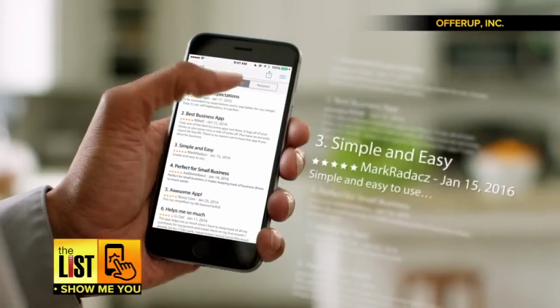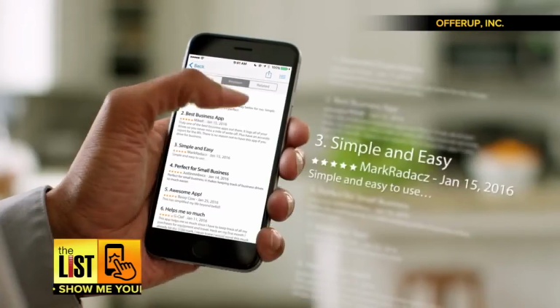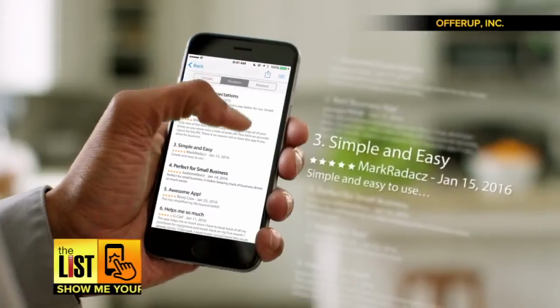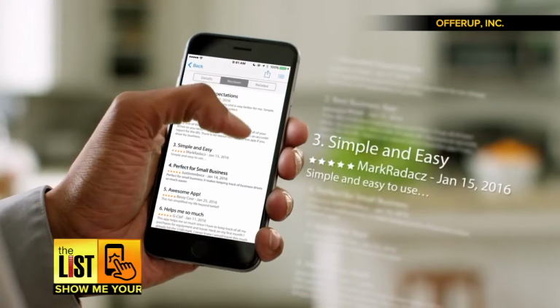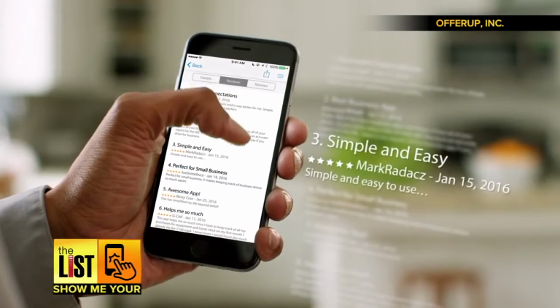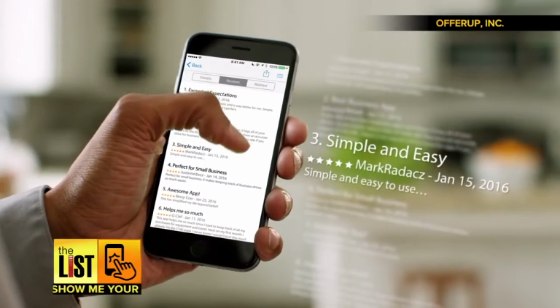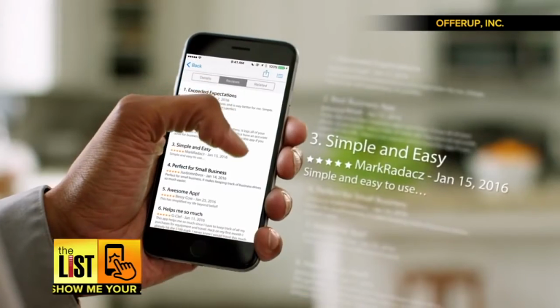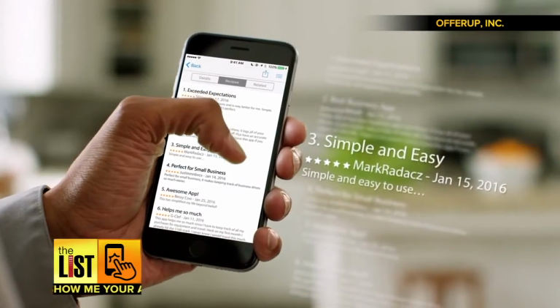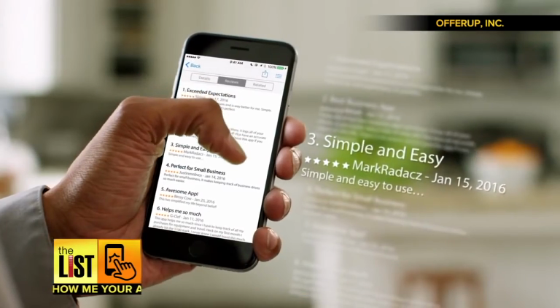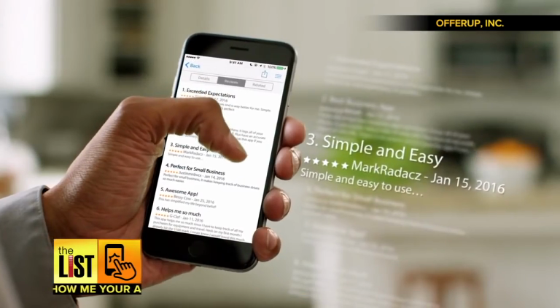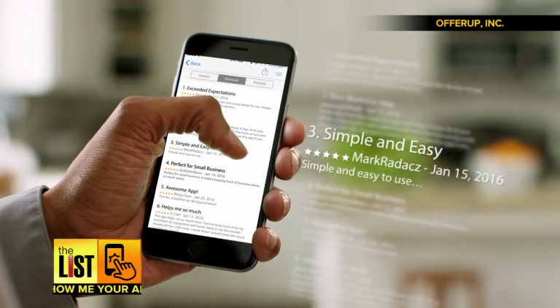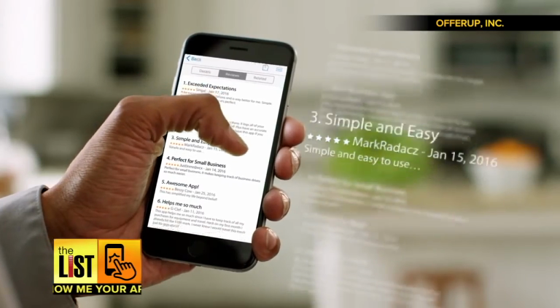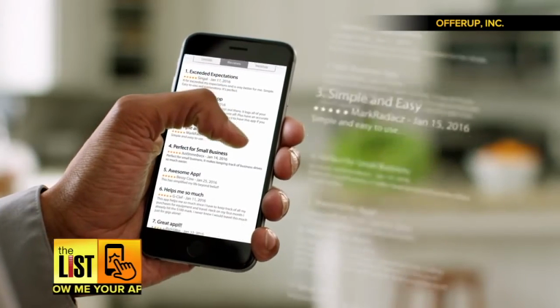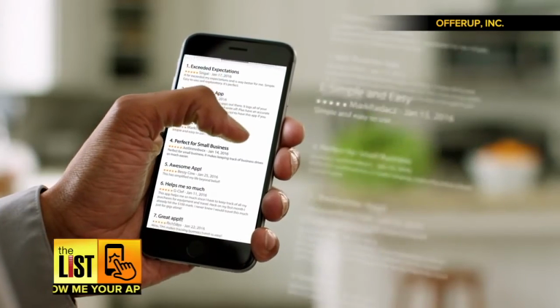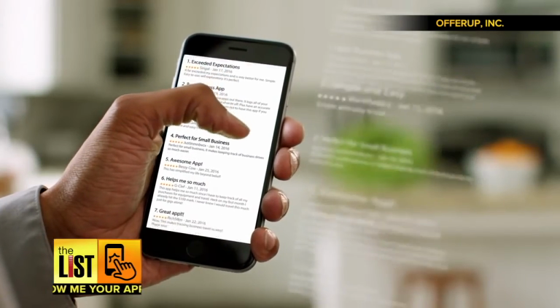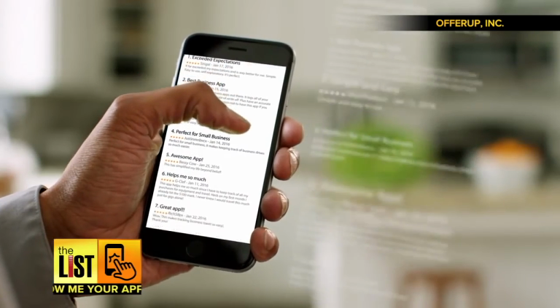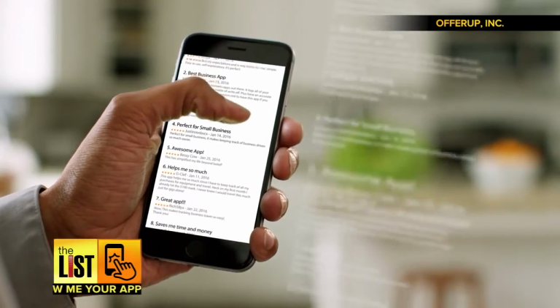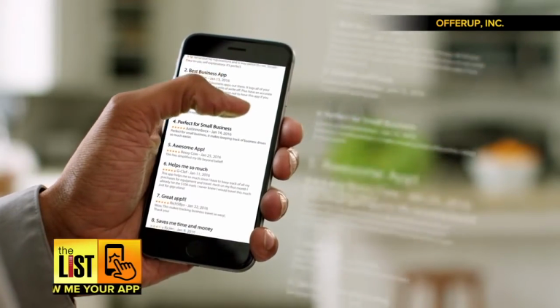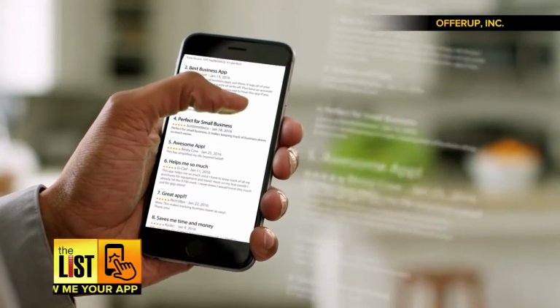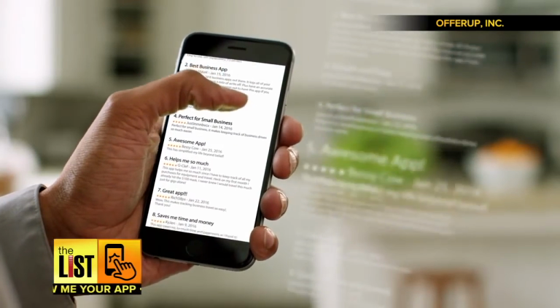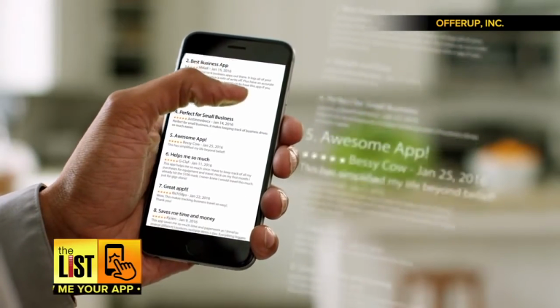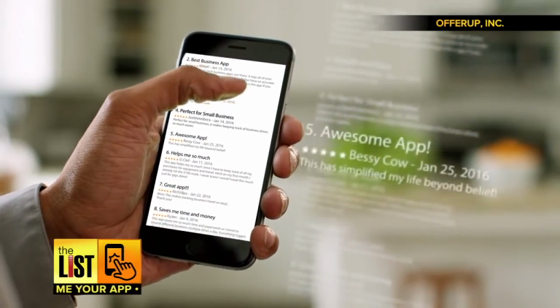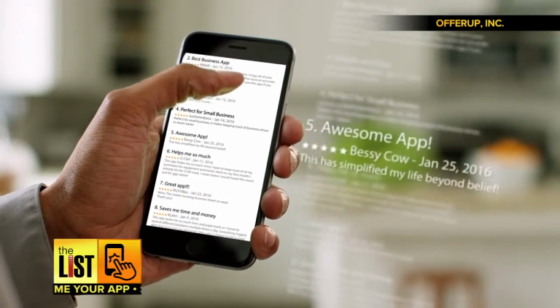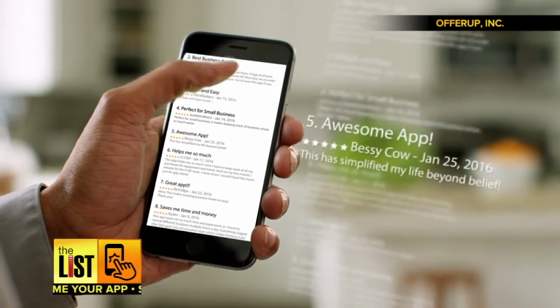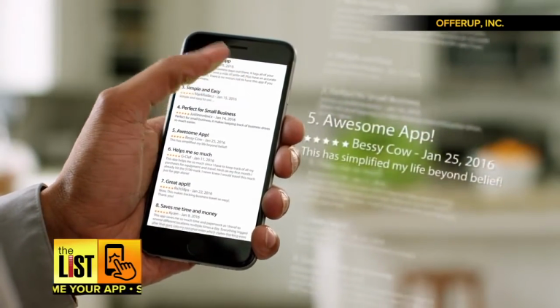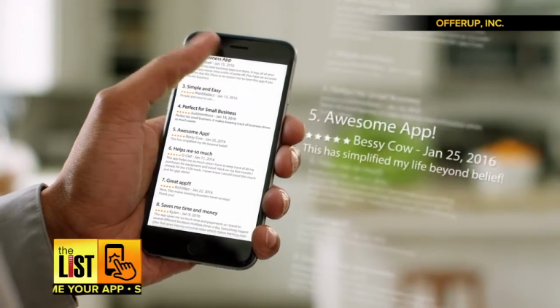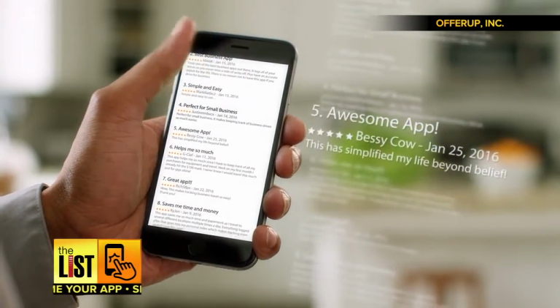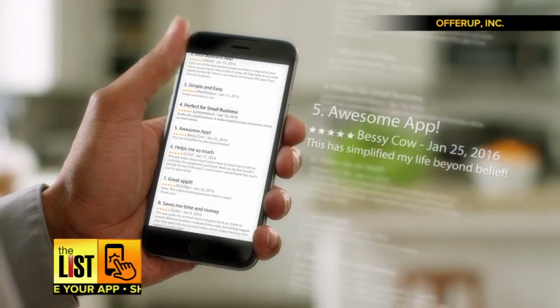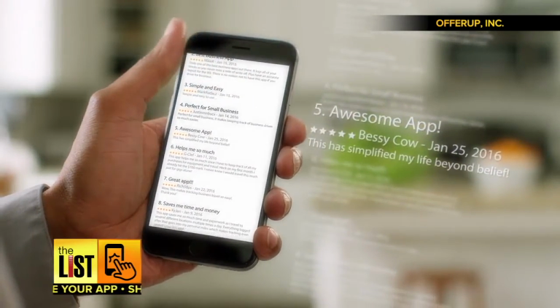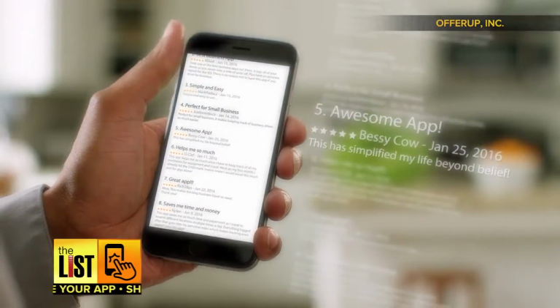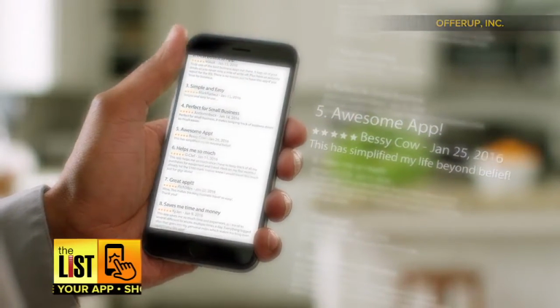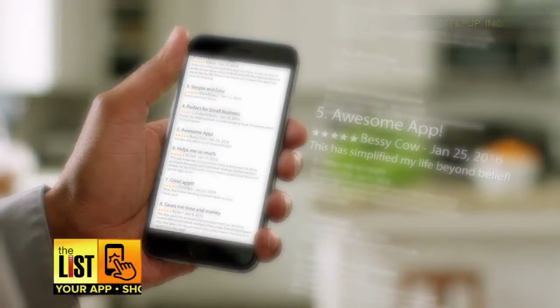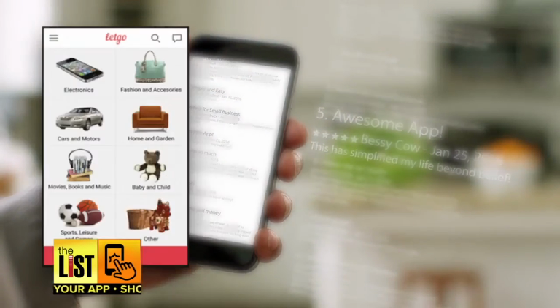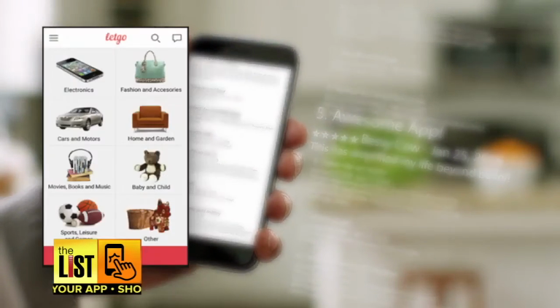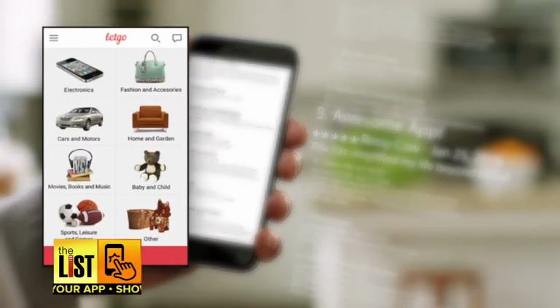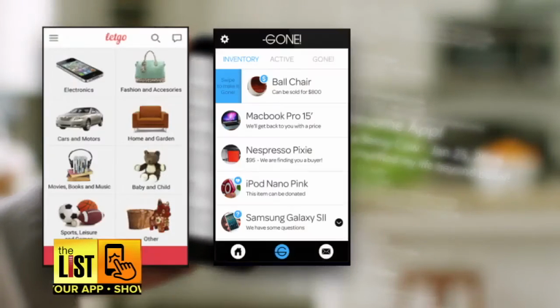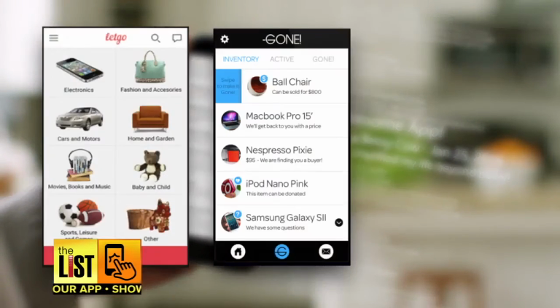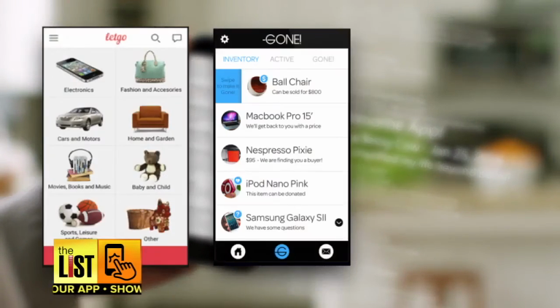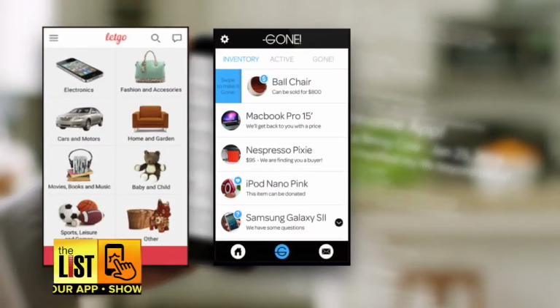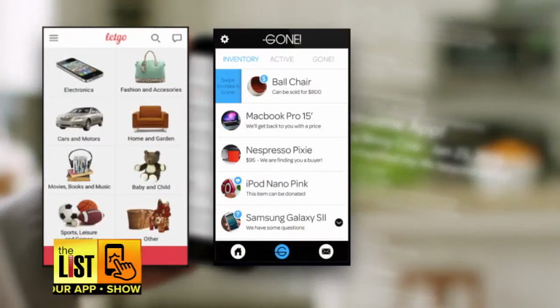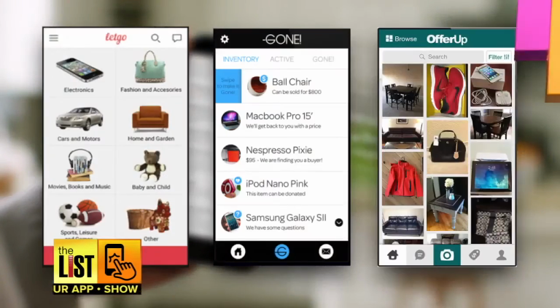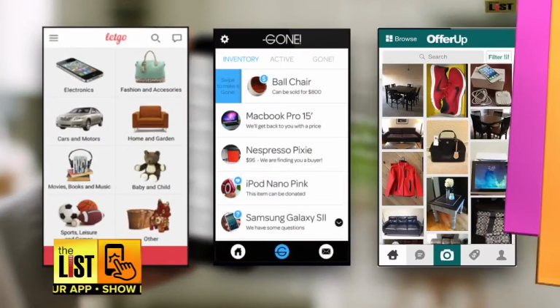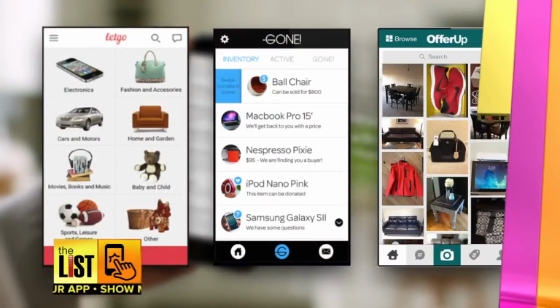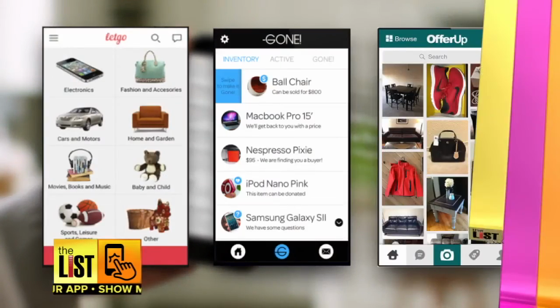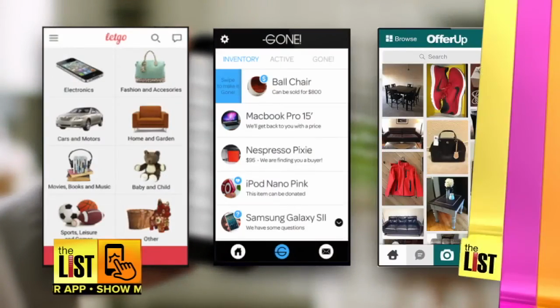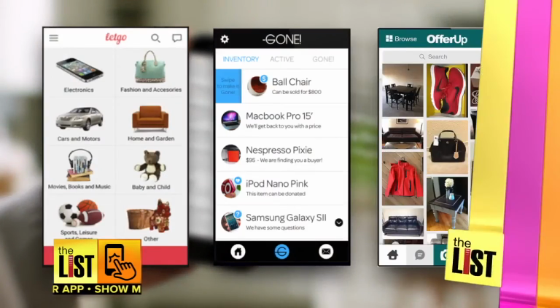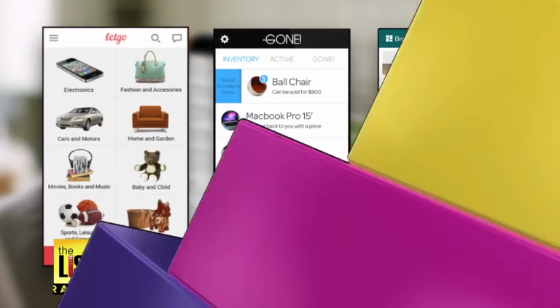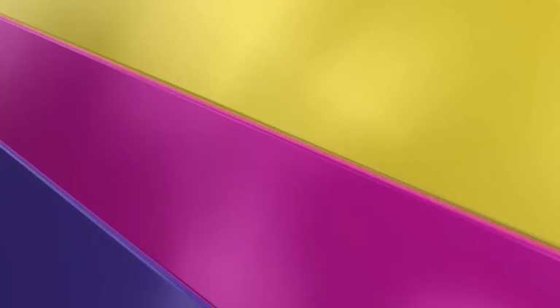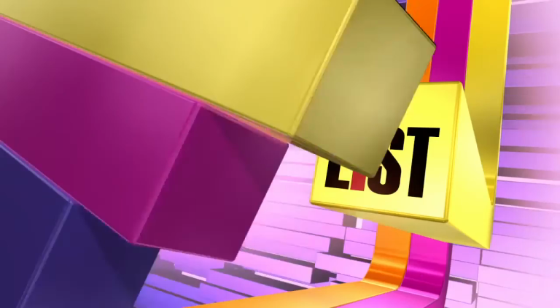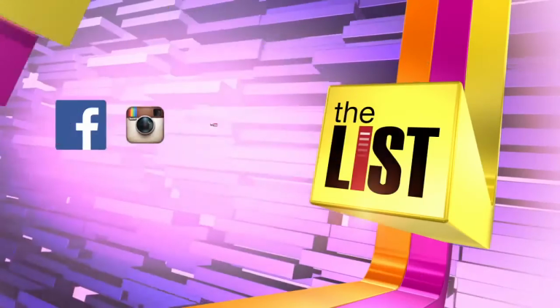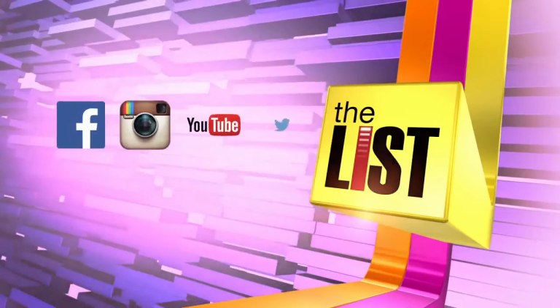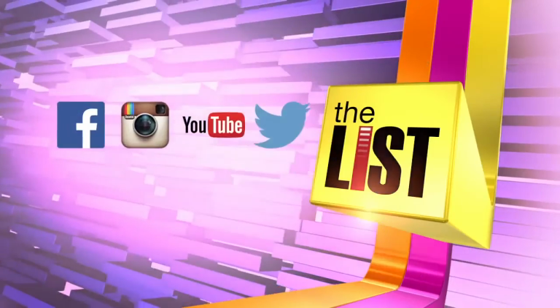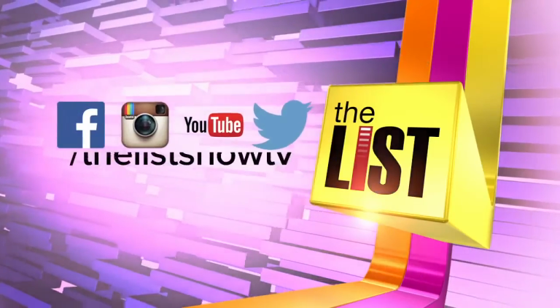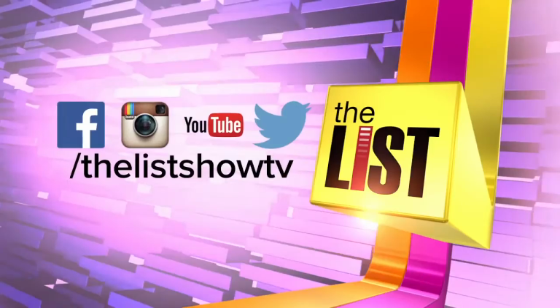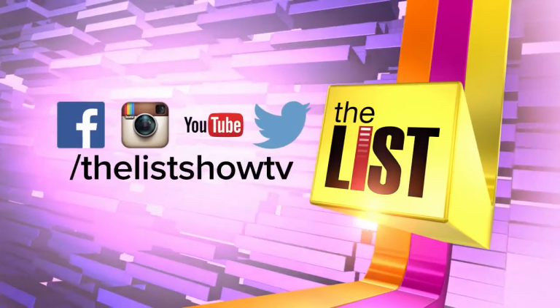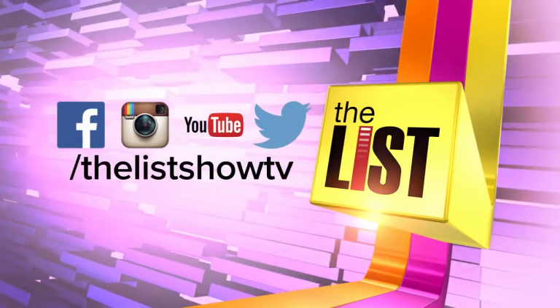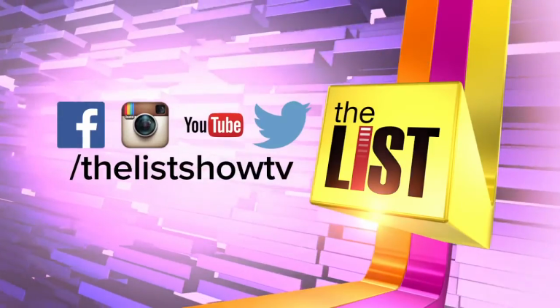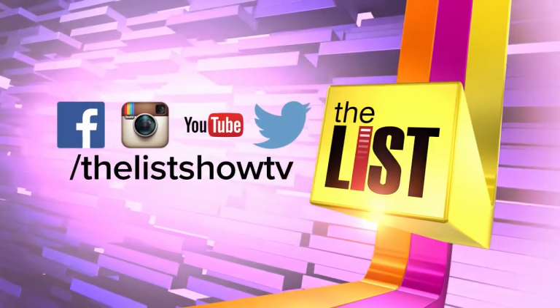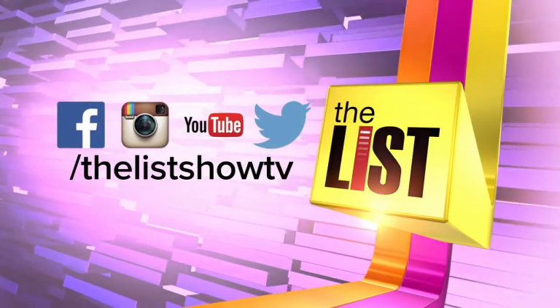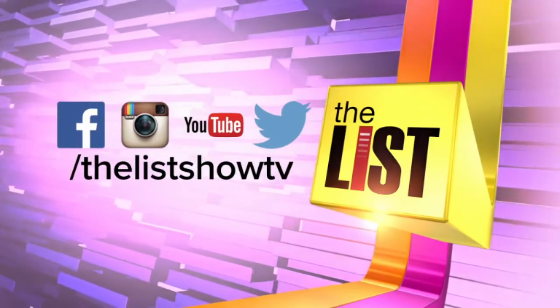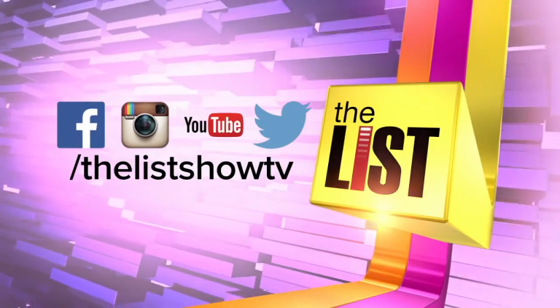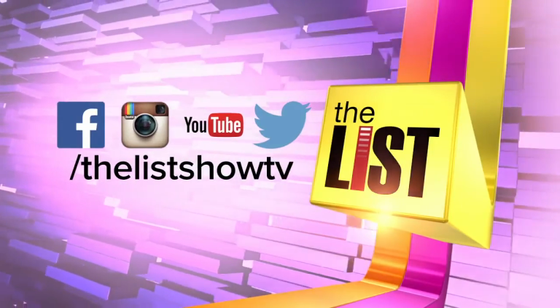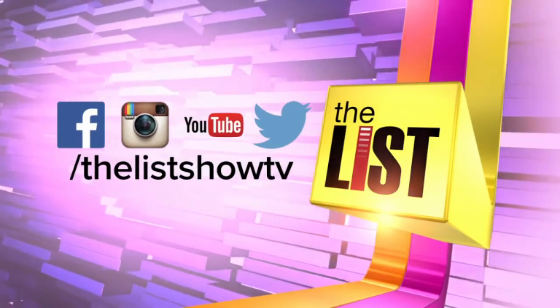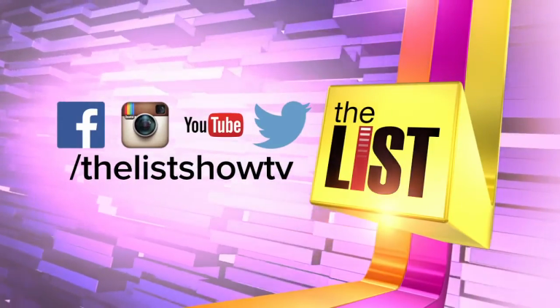Turning clutter into cash on Show Me Your App.